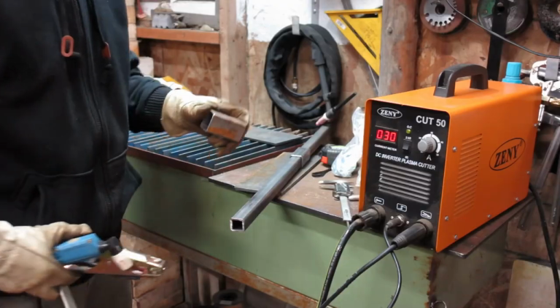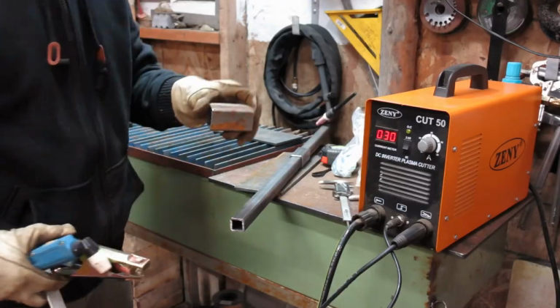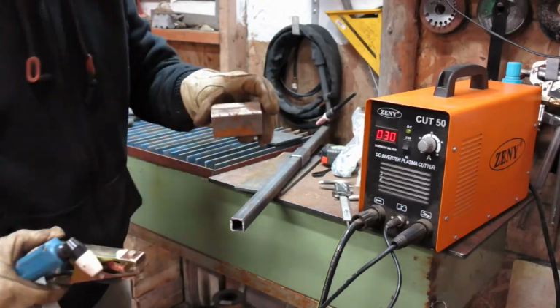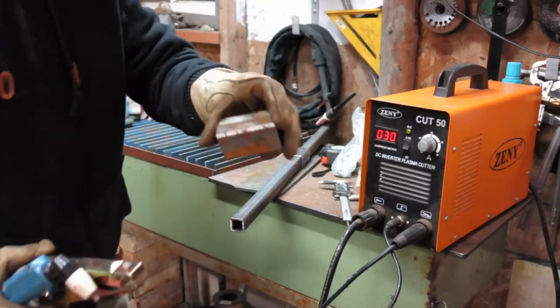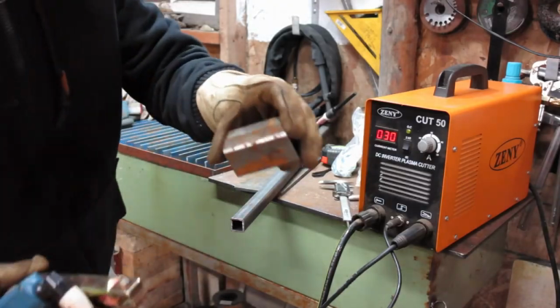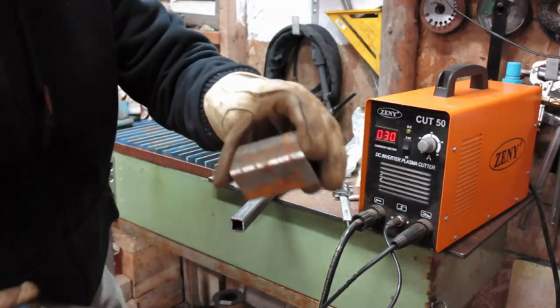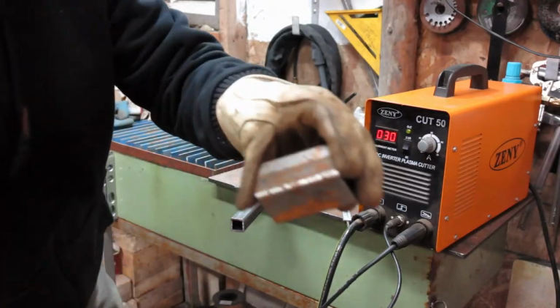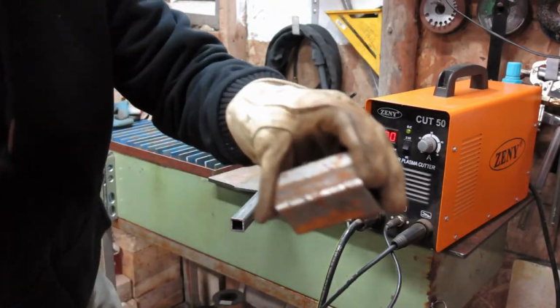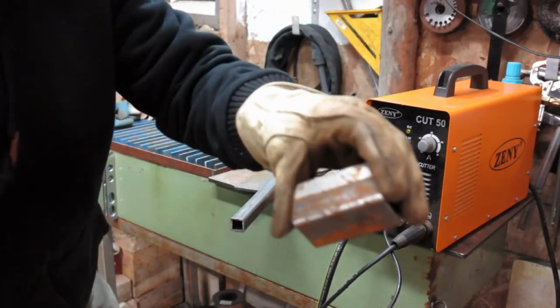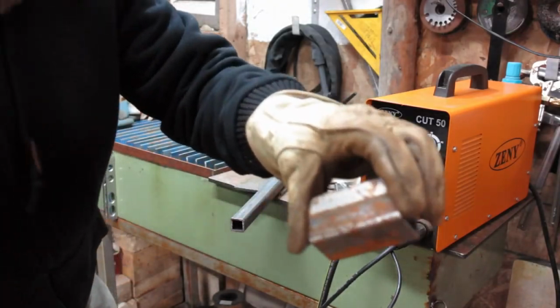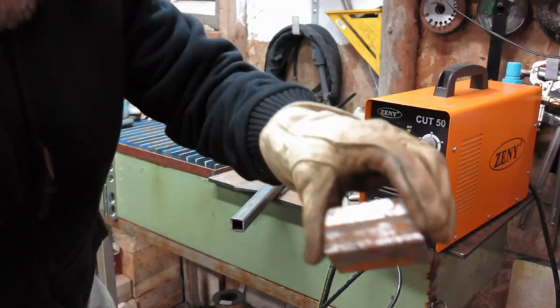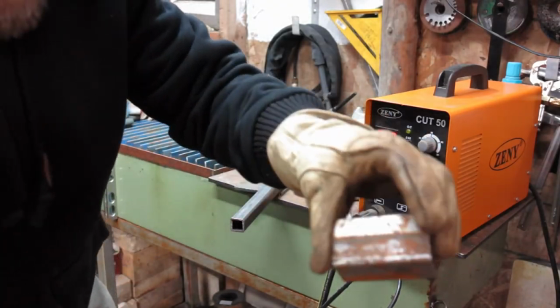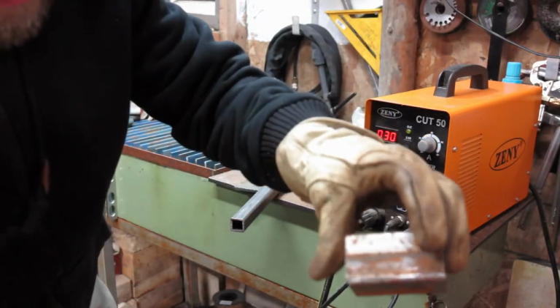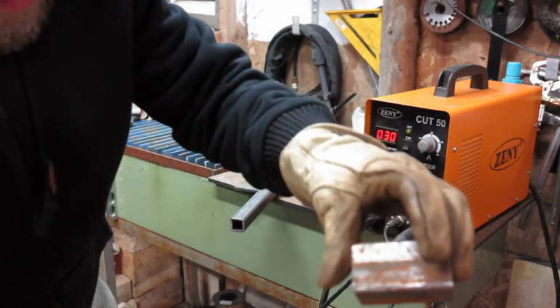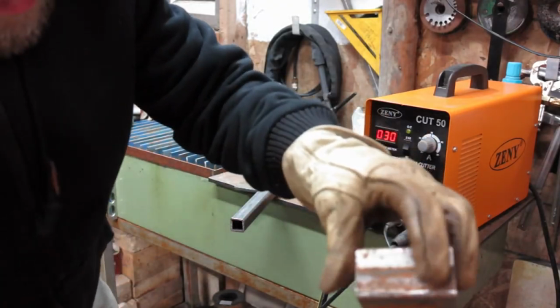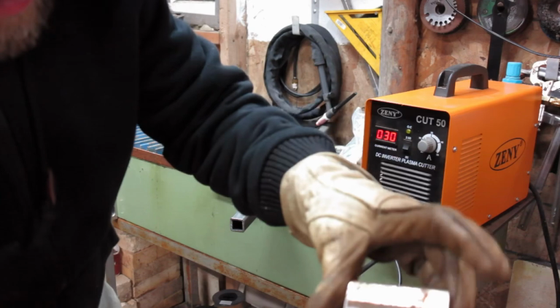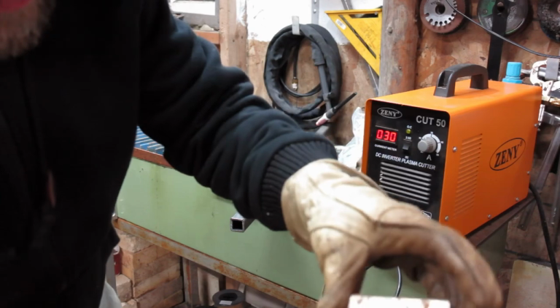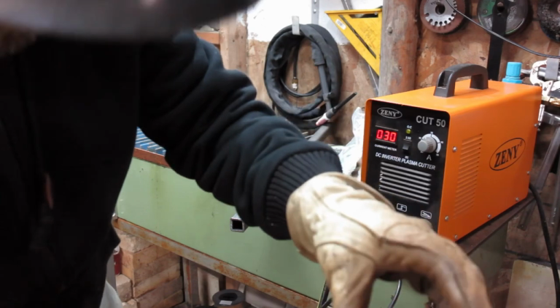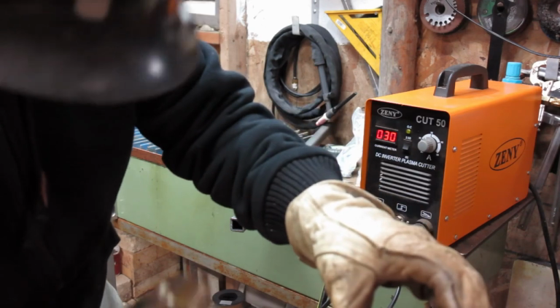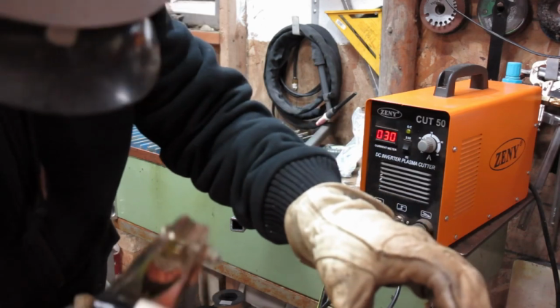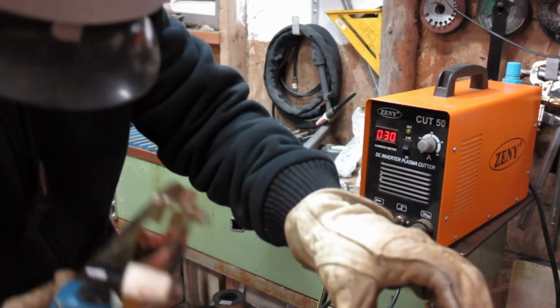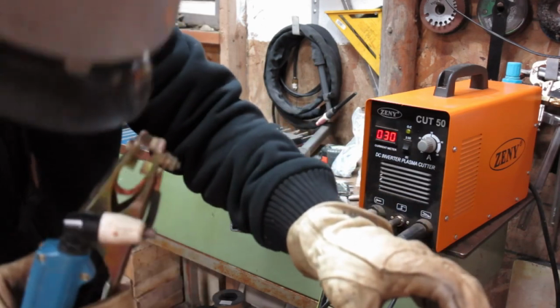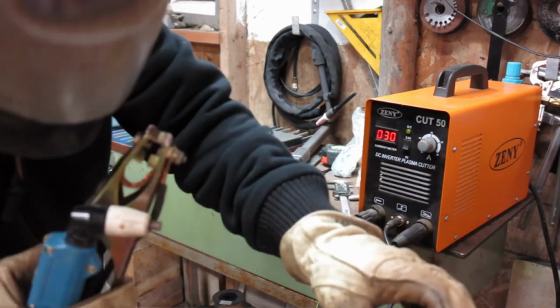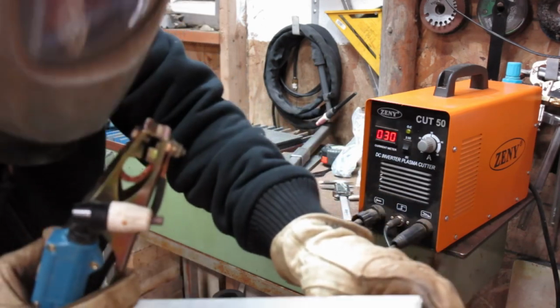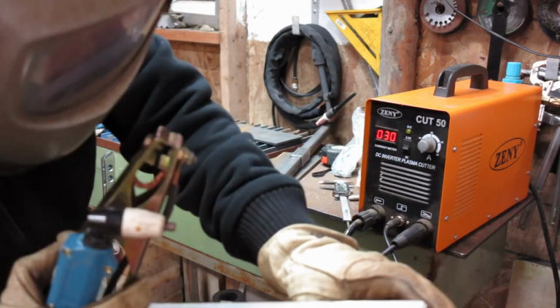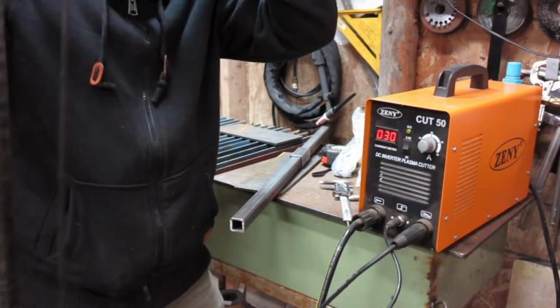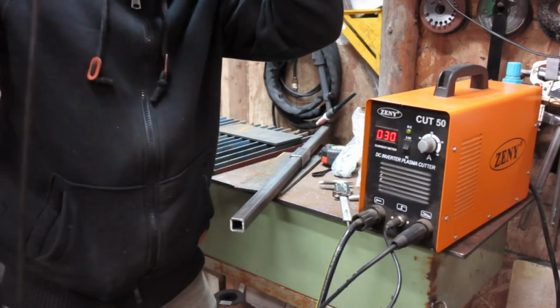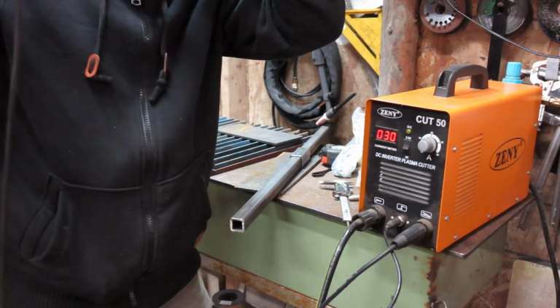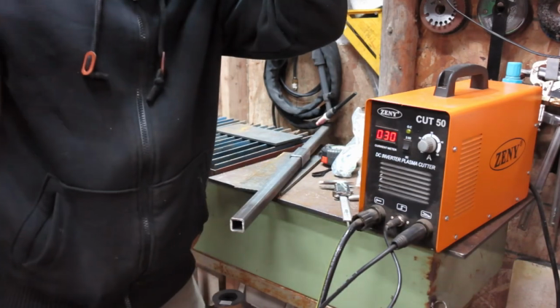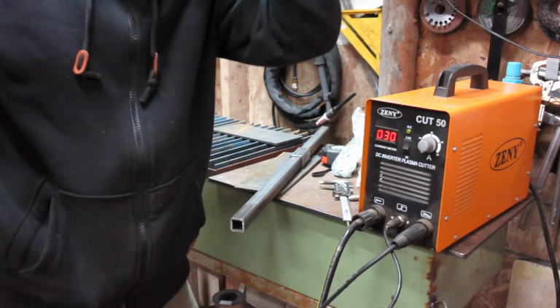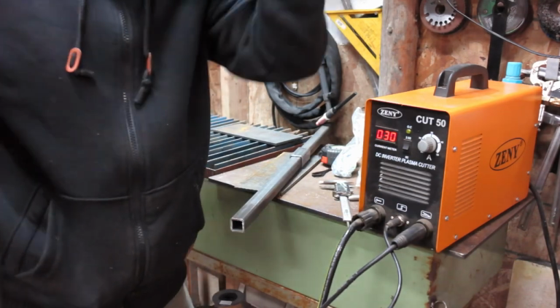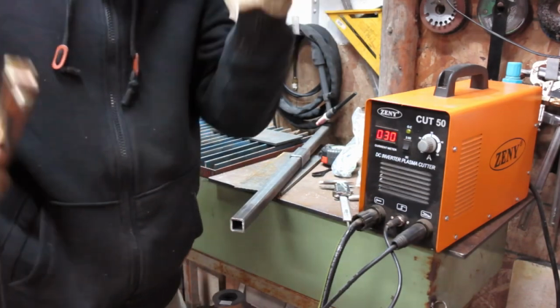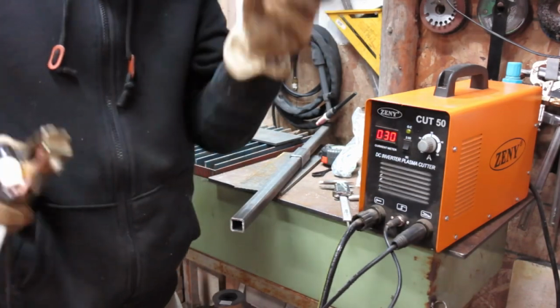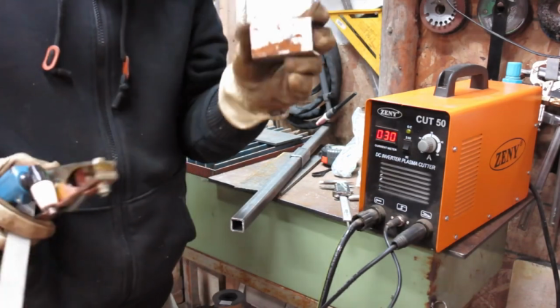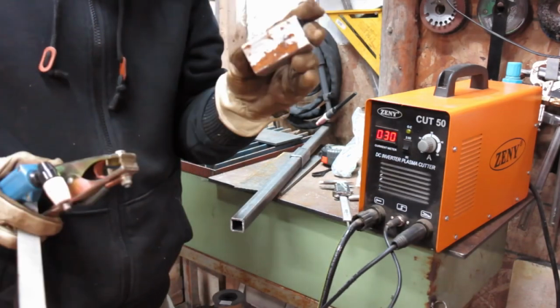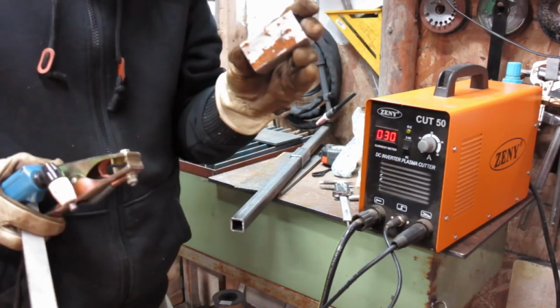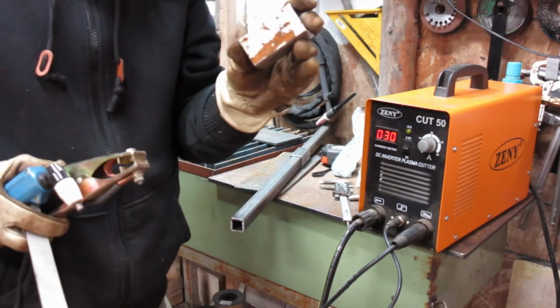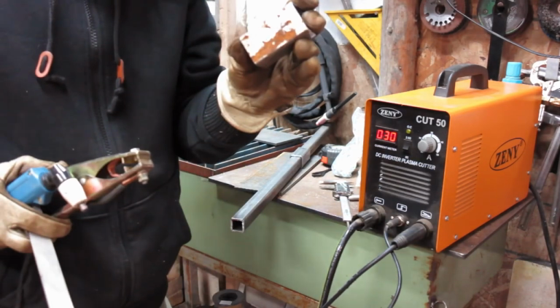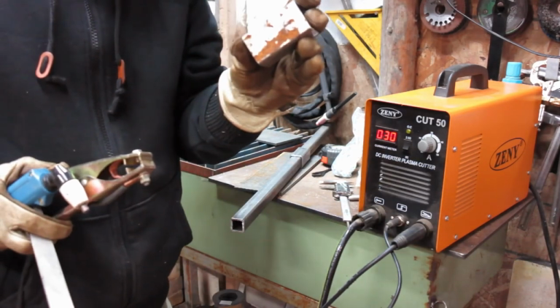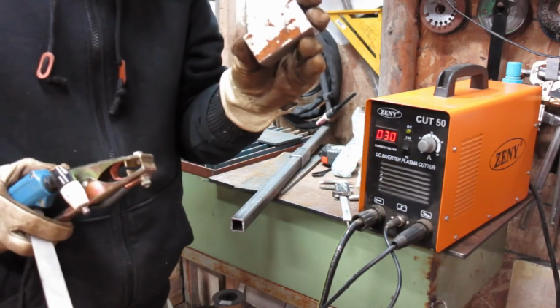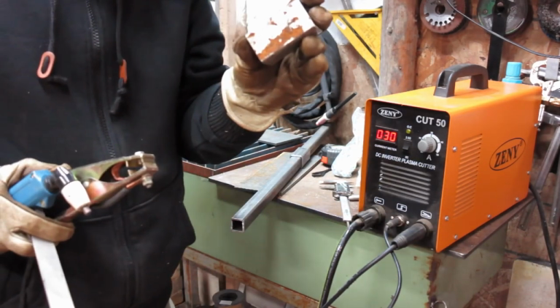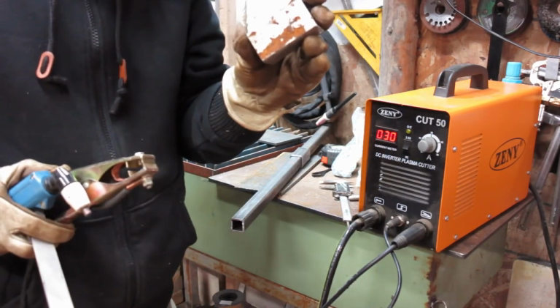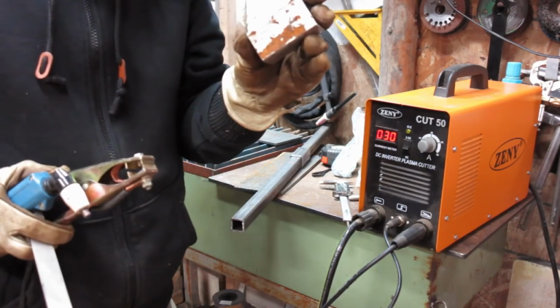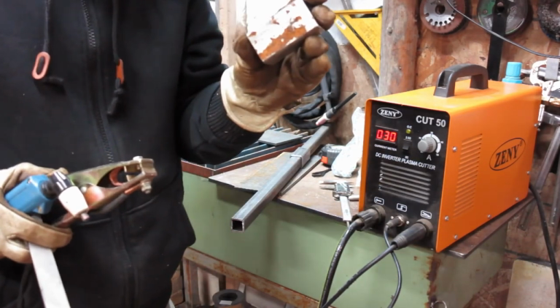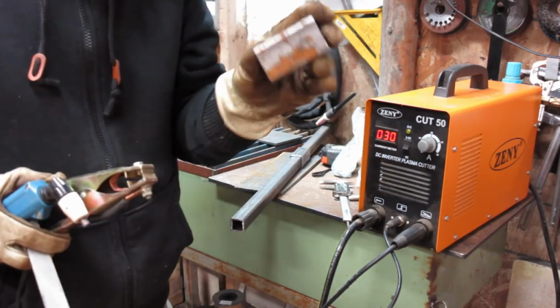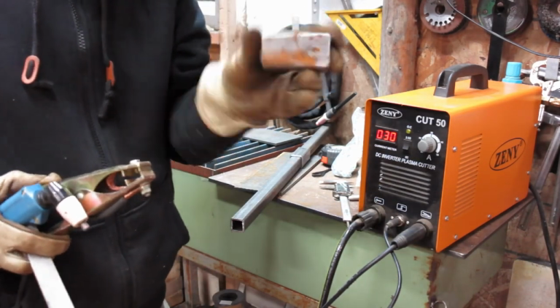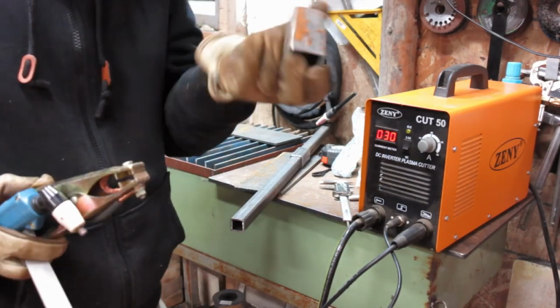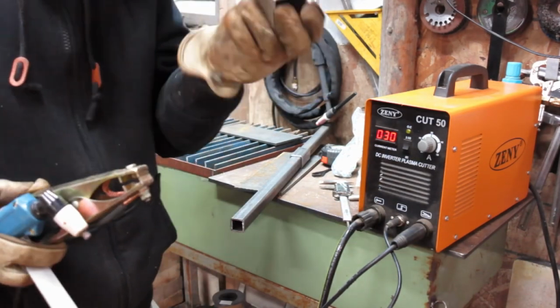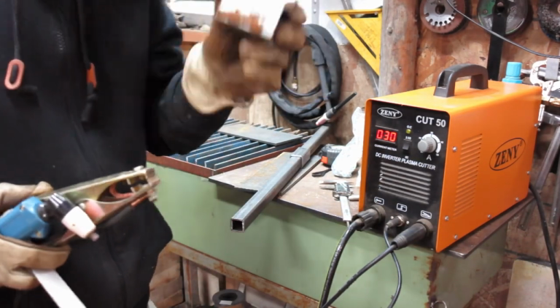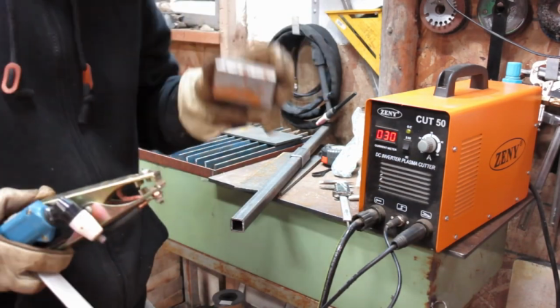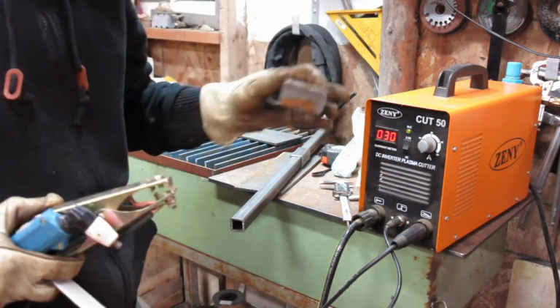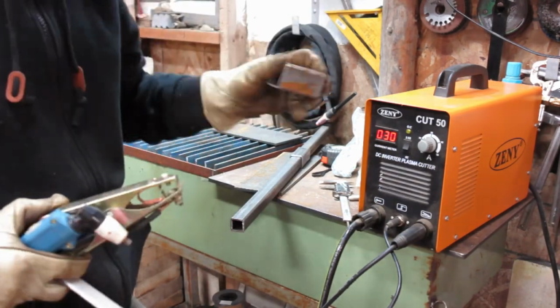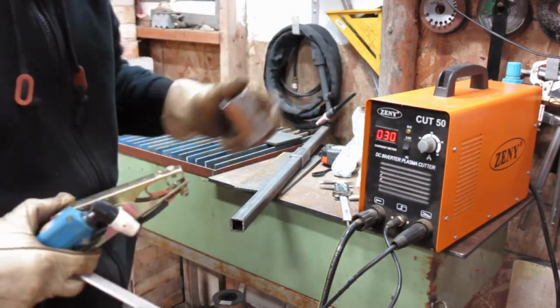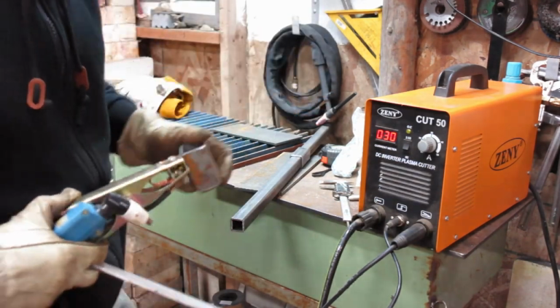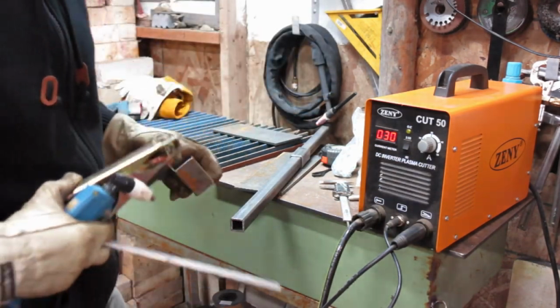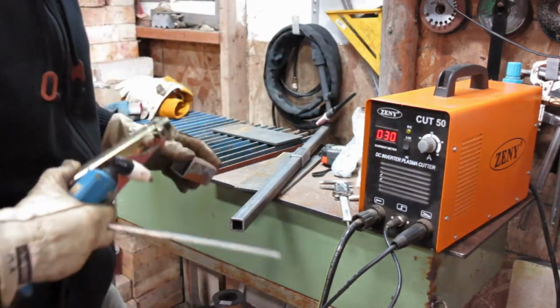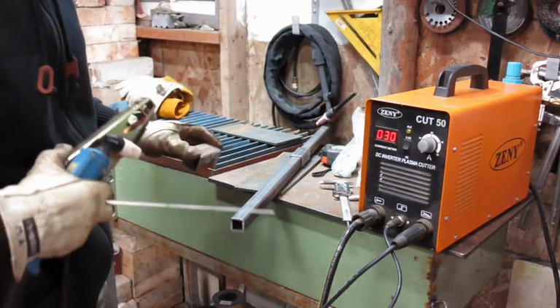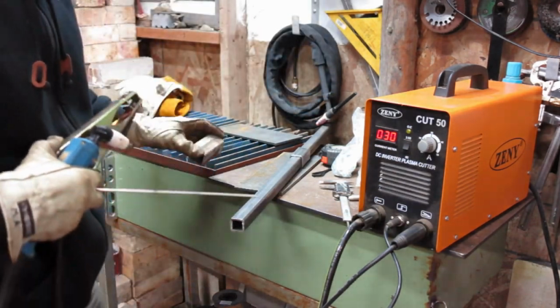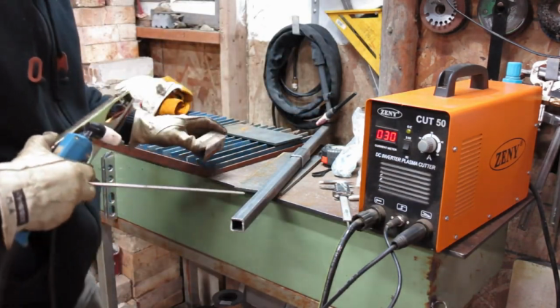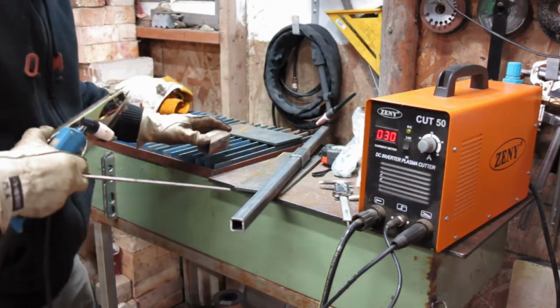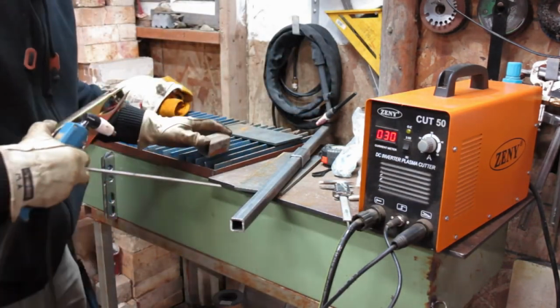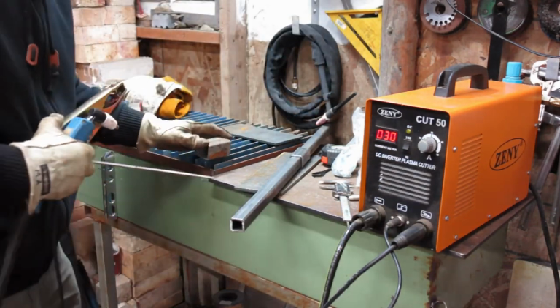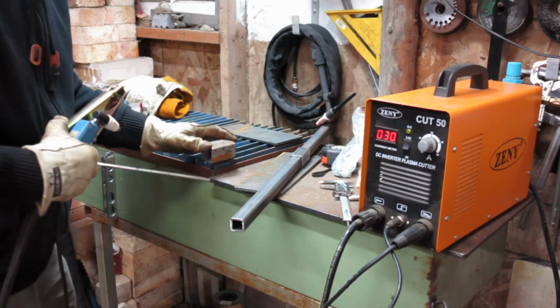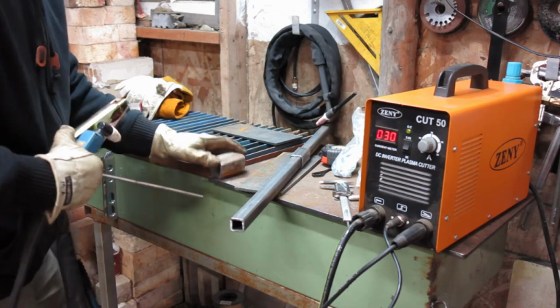I have to slot this piece here and cut the top off of it. The bandsaw wasn't really doing it — it was a pain in the butt — so I'm just going to use the plasma torch to cut it off.